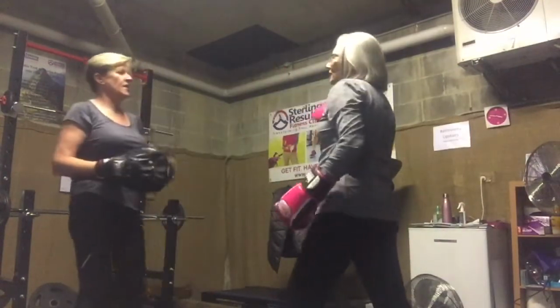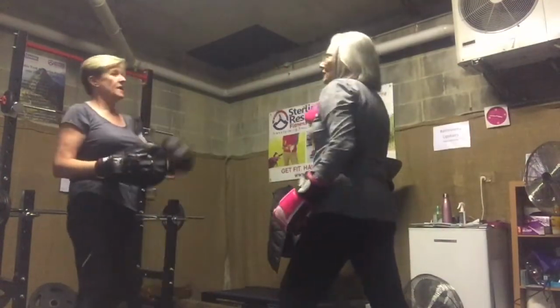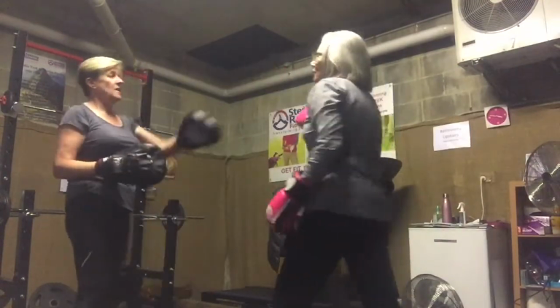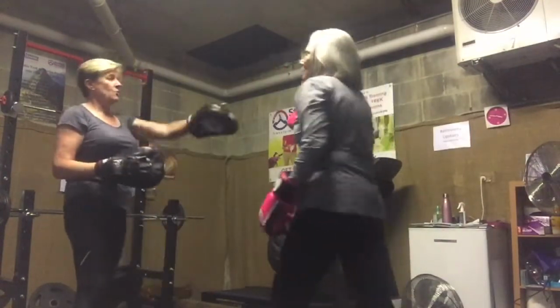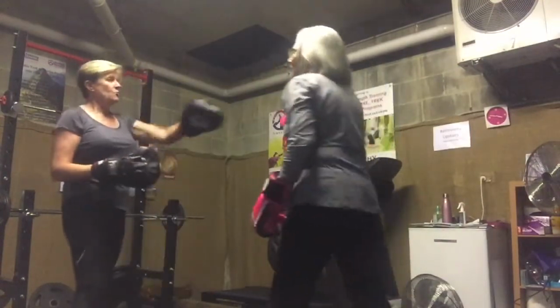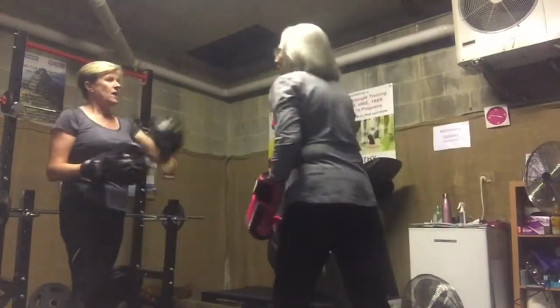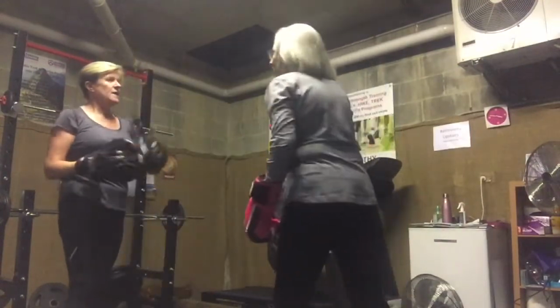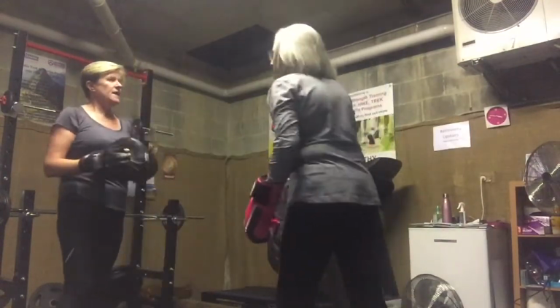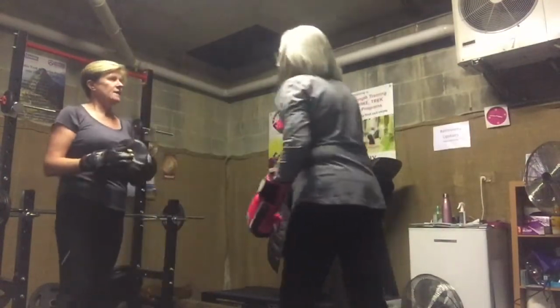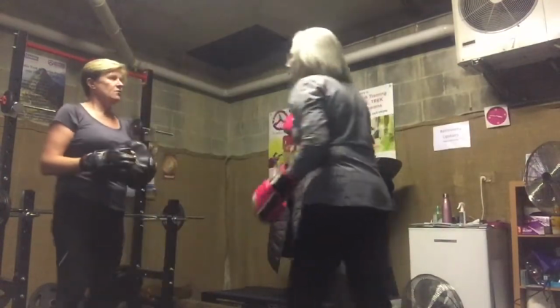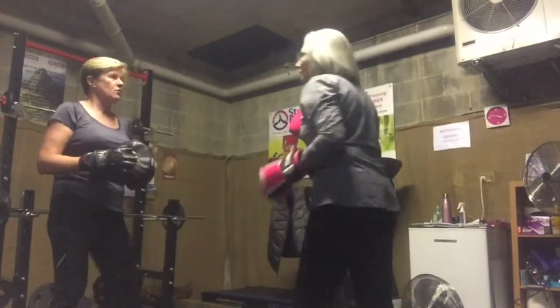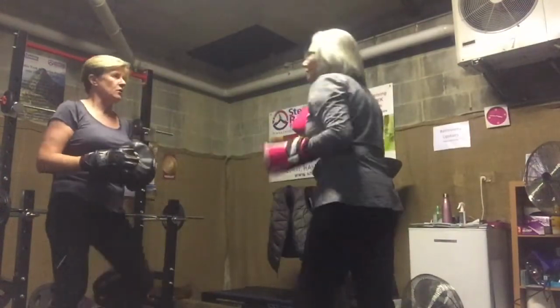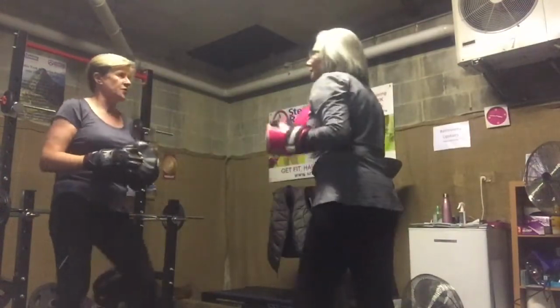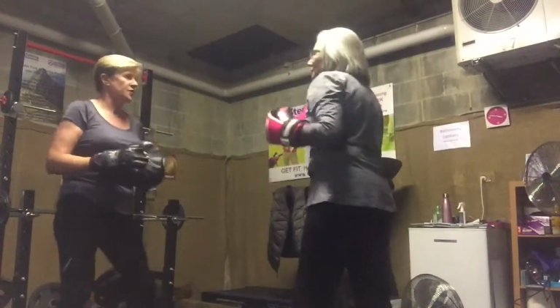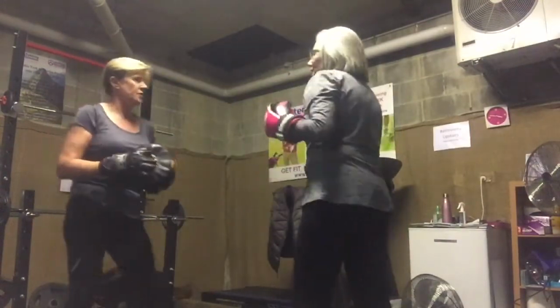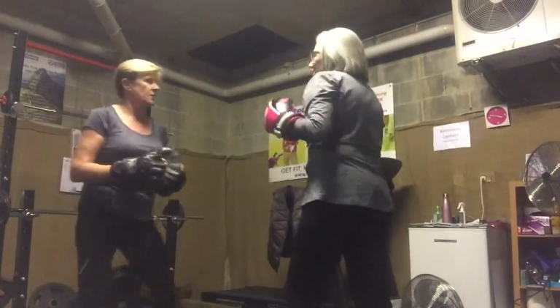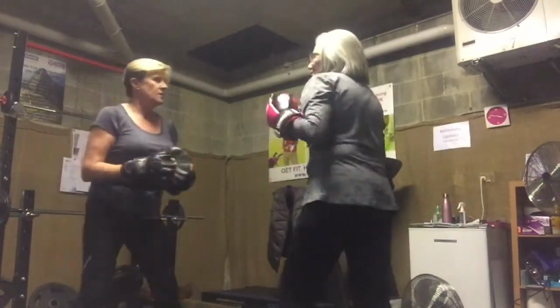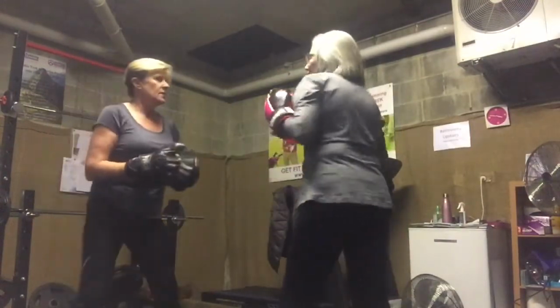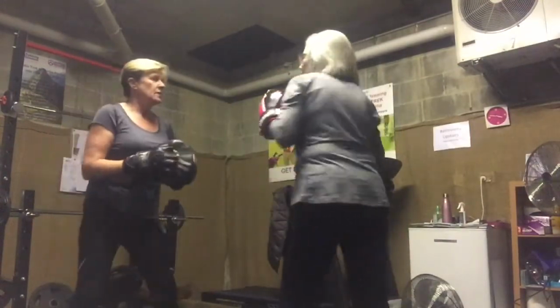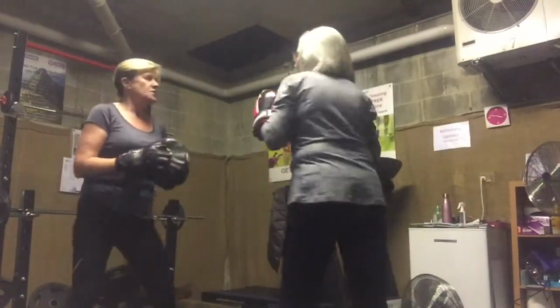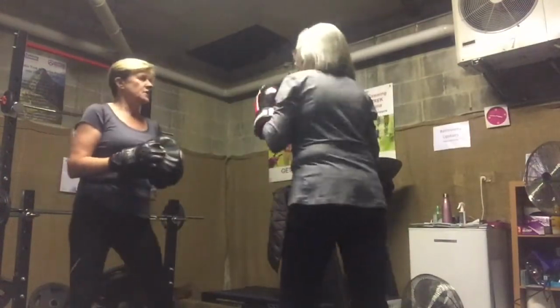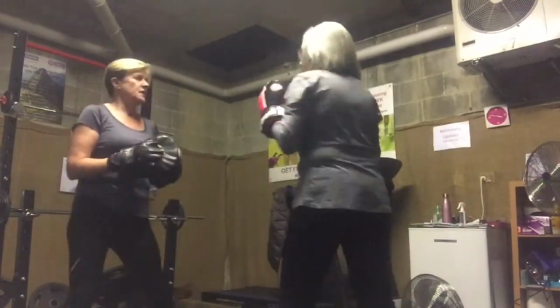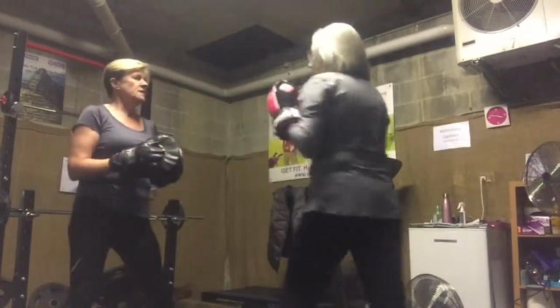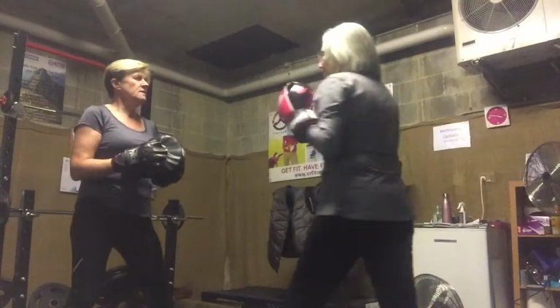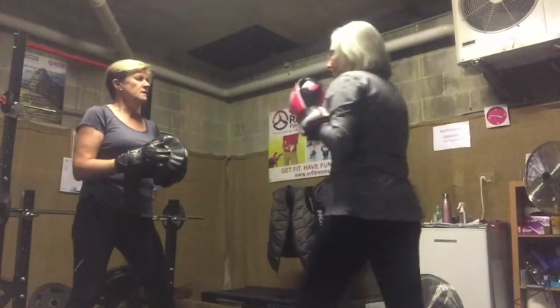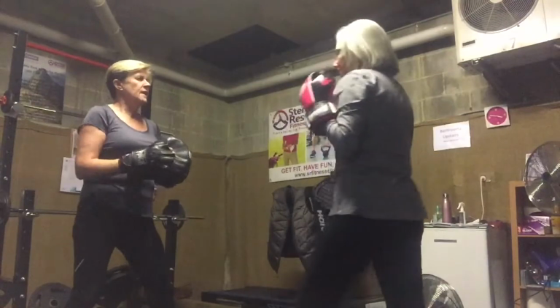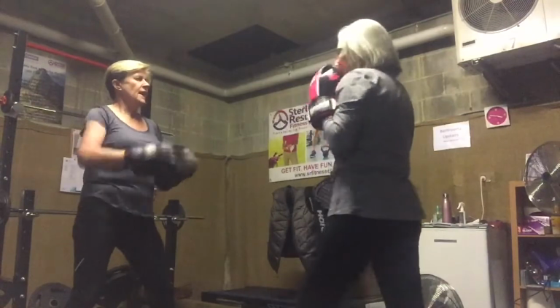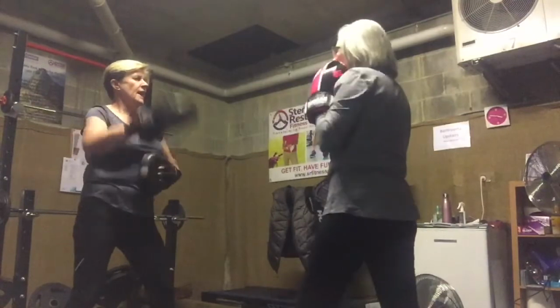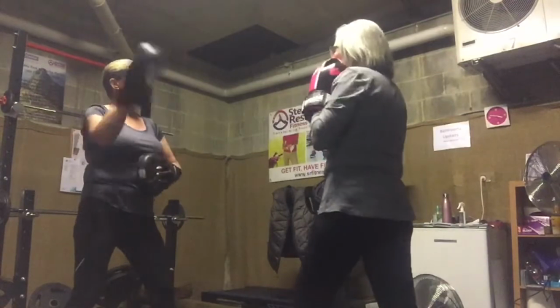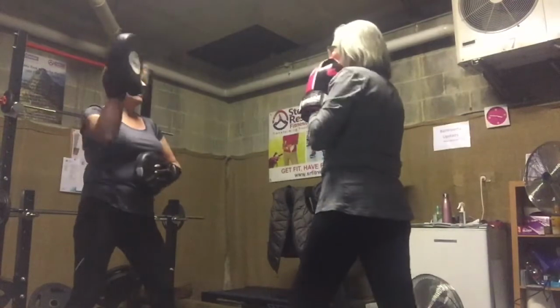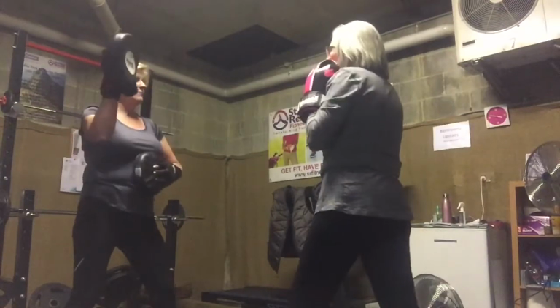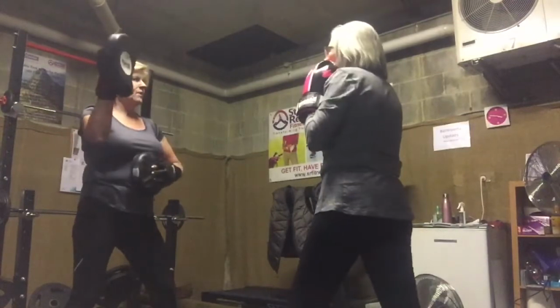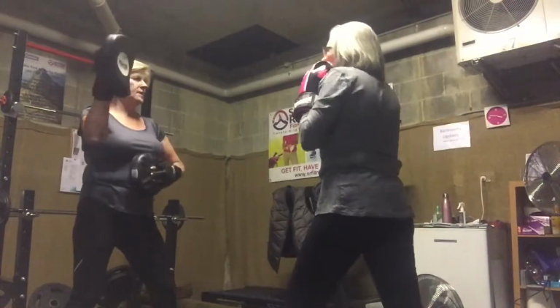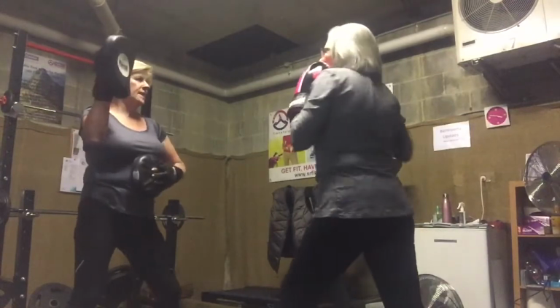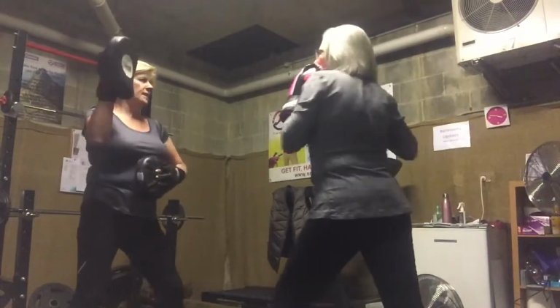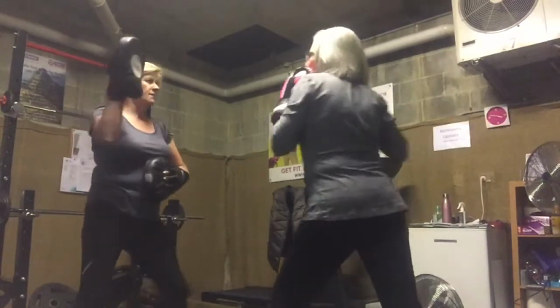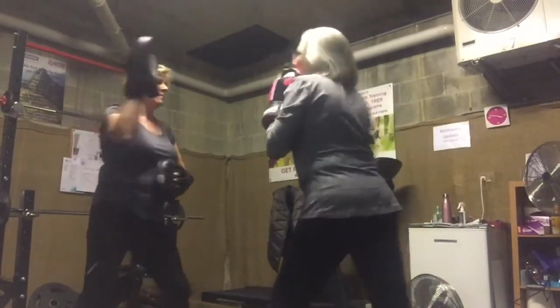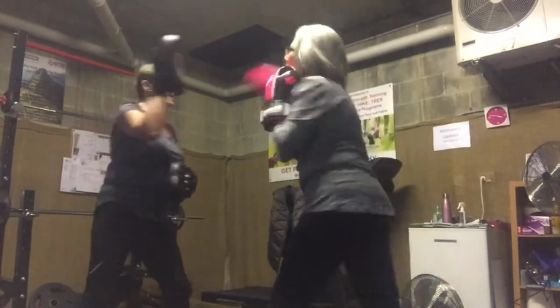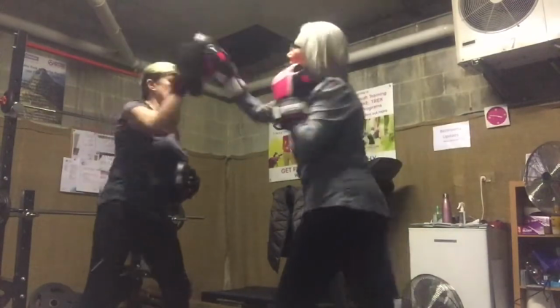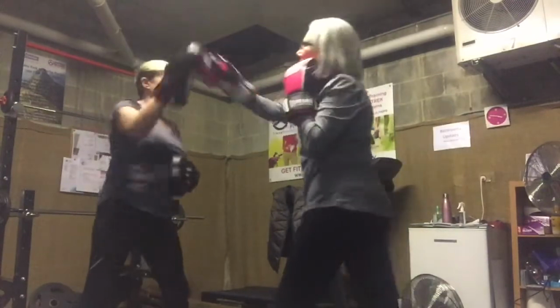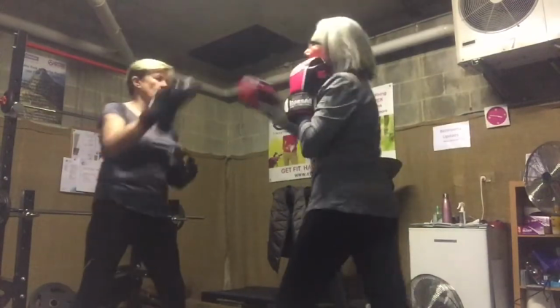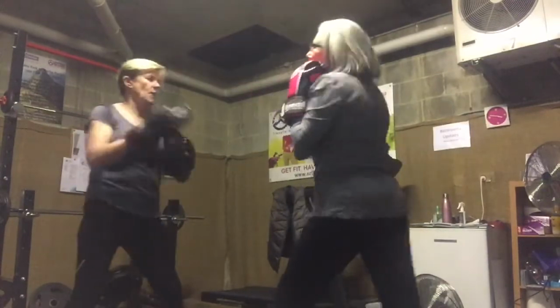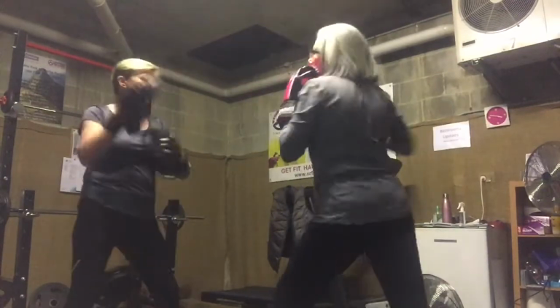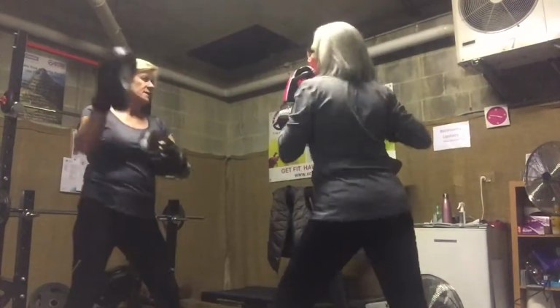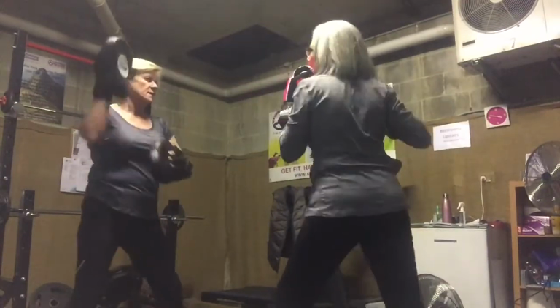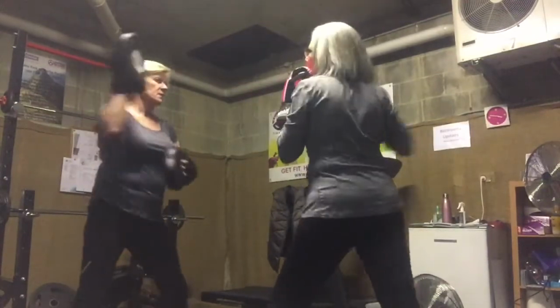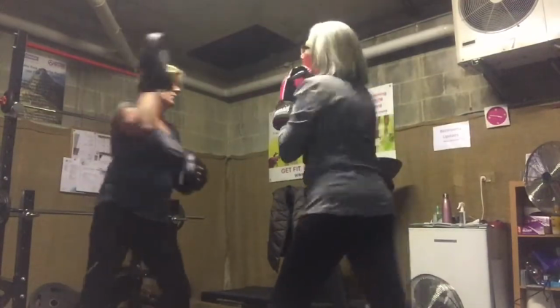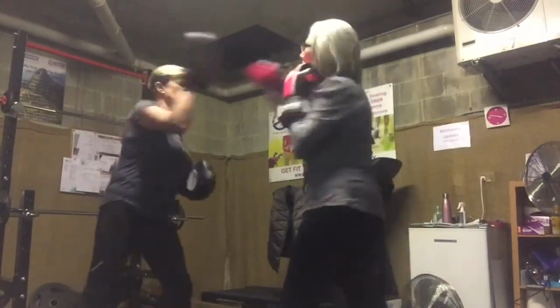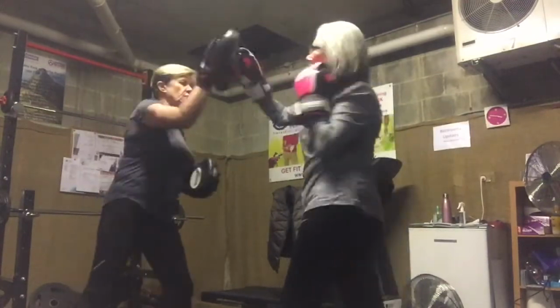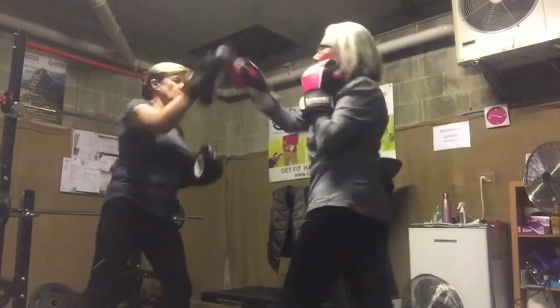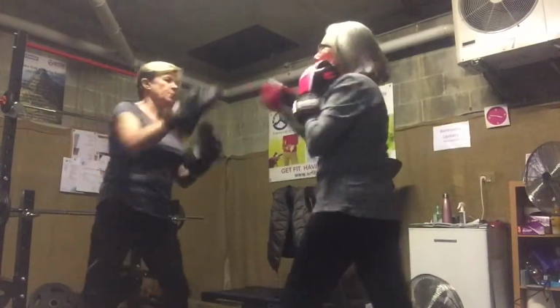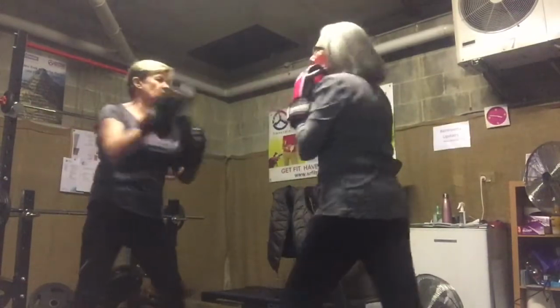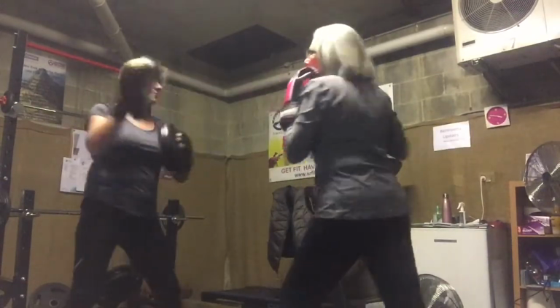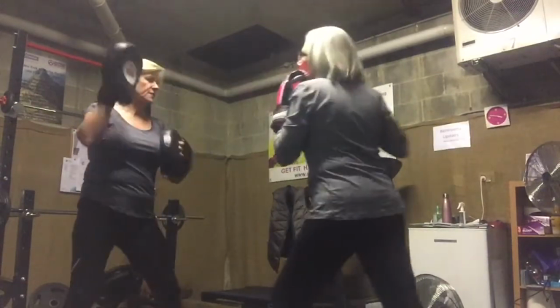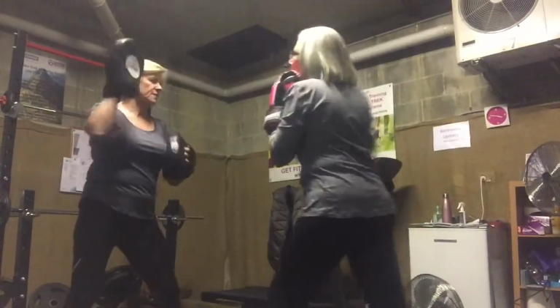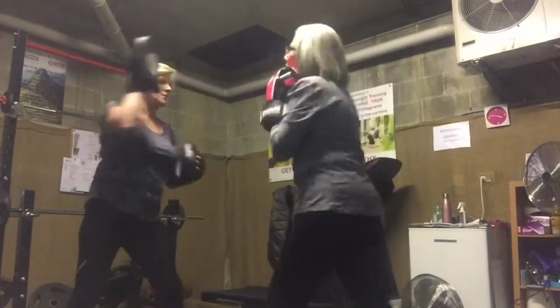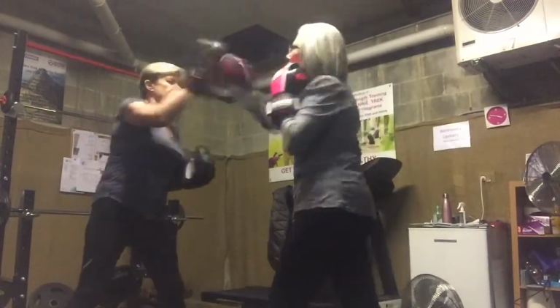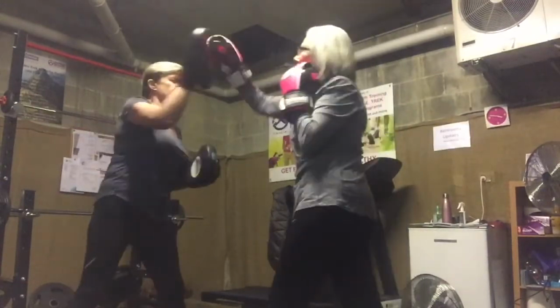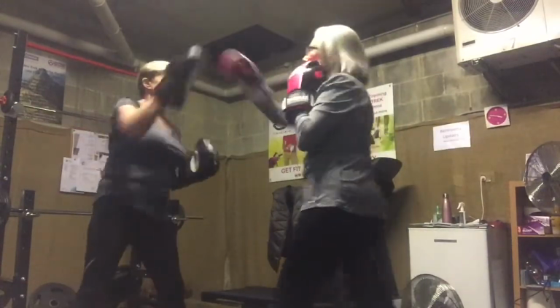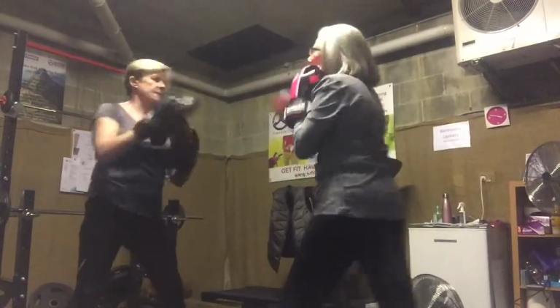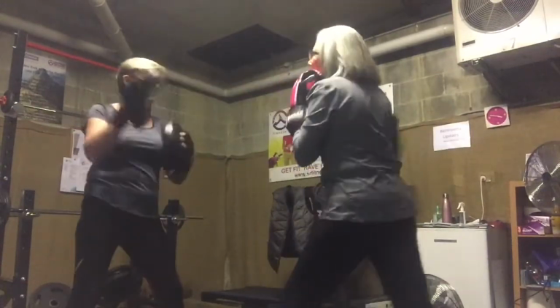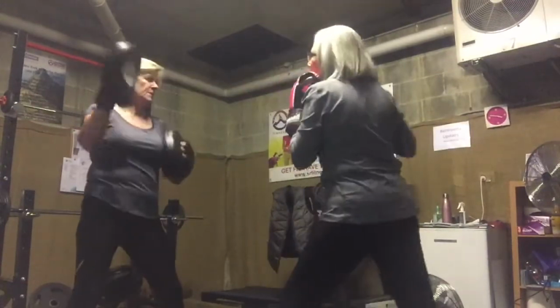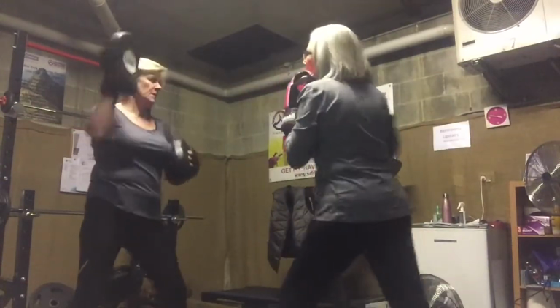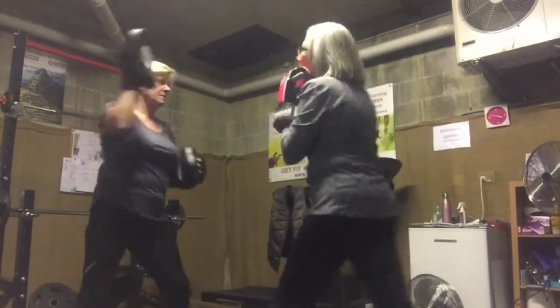Alright, right hand cross. Chin and right hand. Hit. 1, 2, perfect. 3, keep it going.